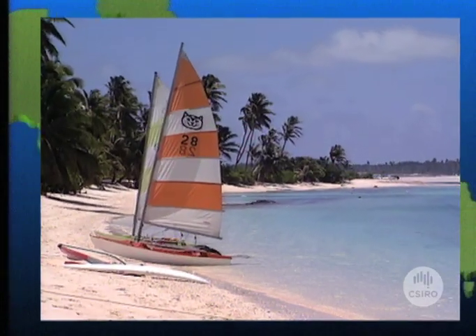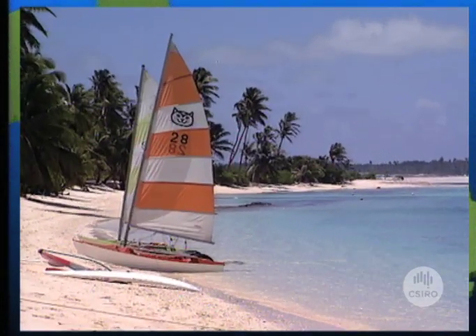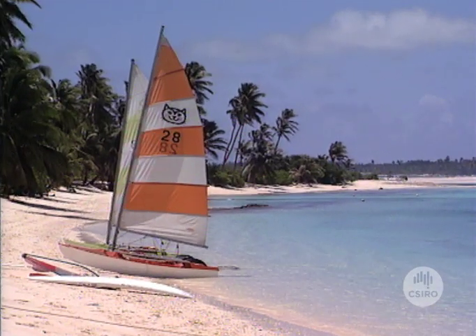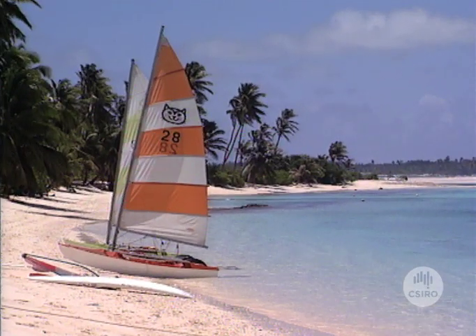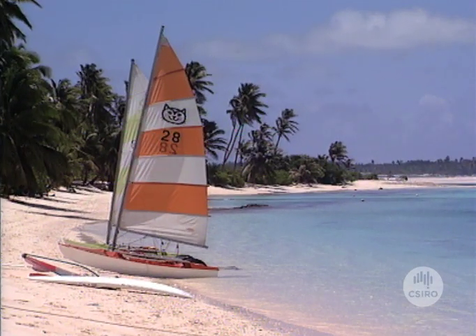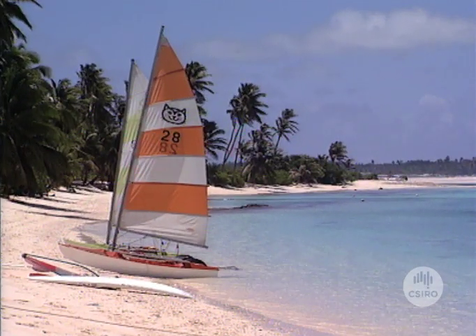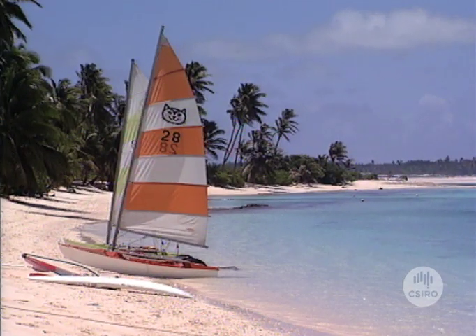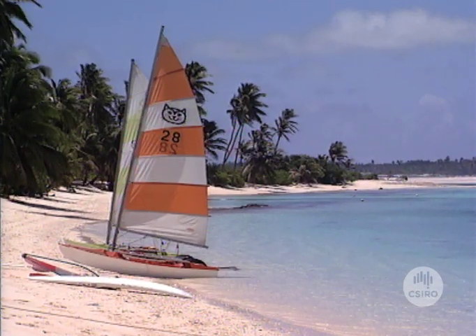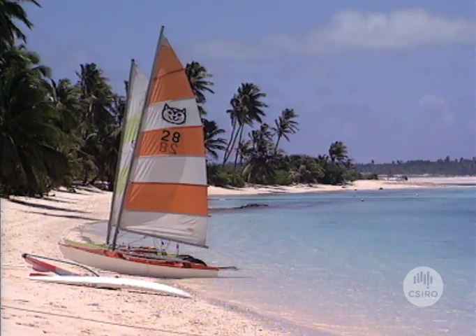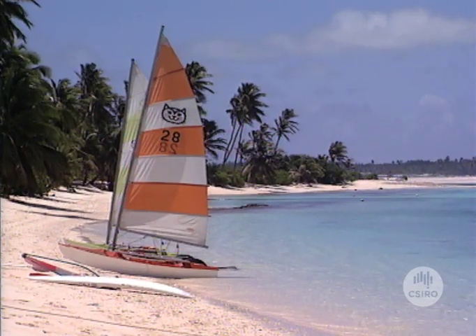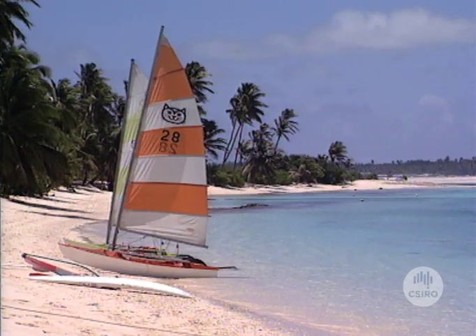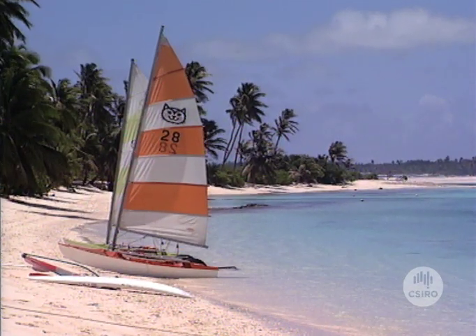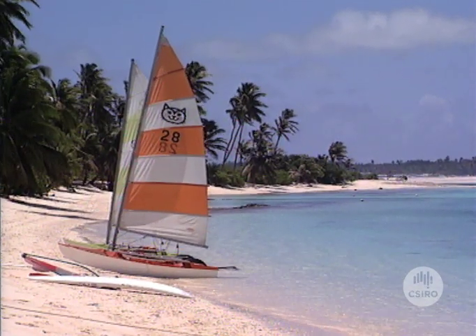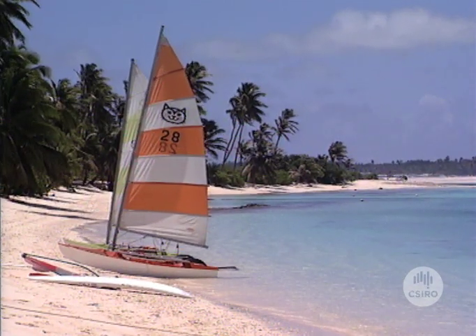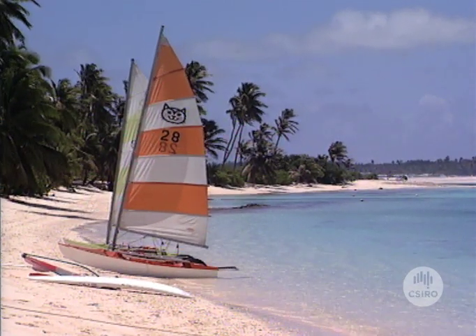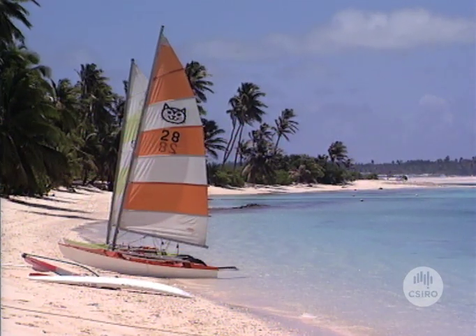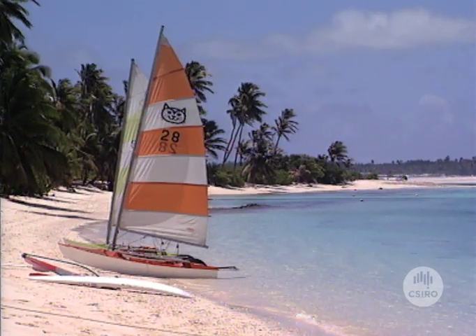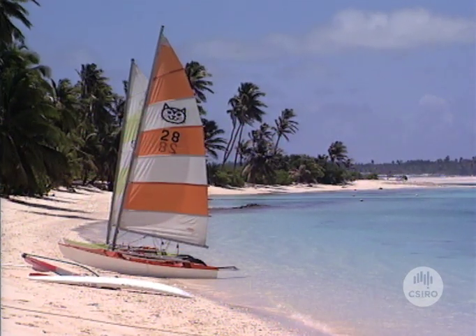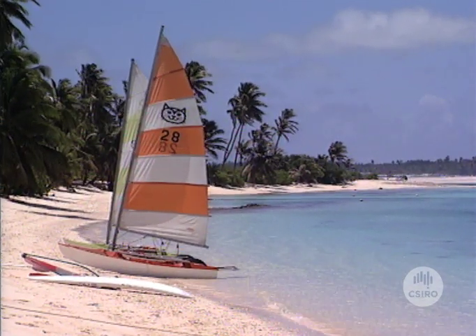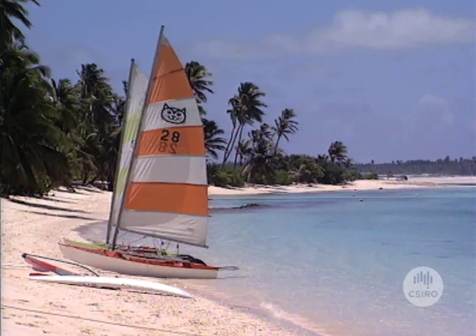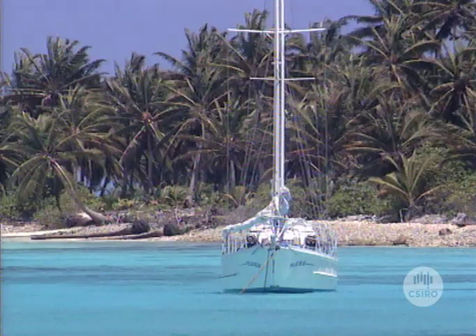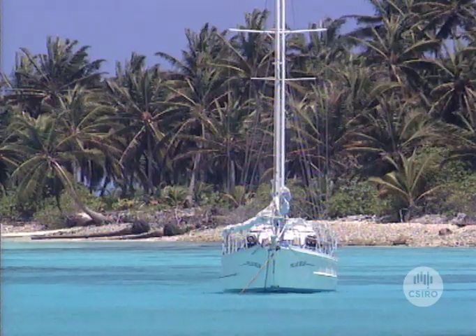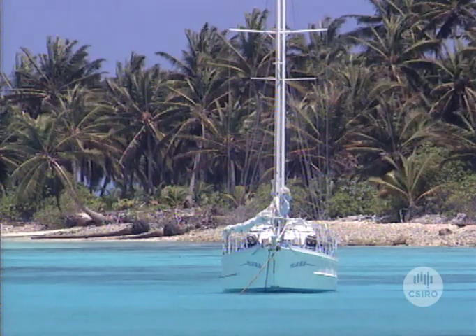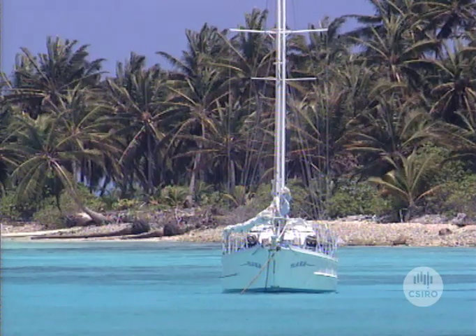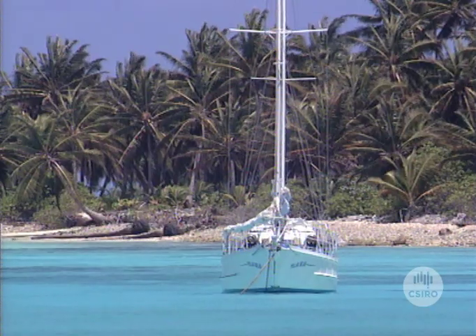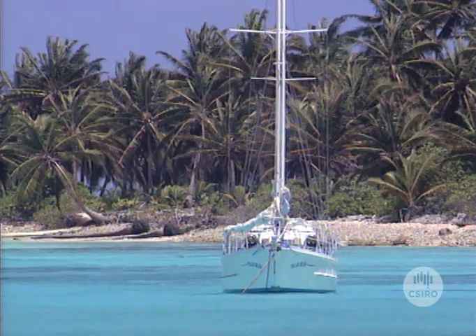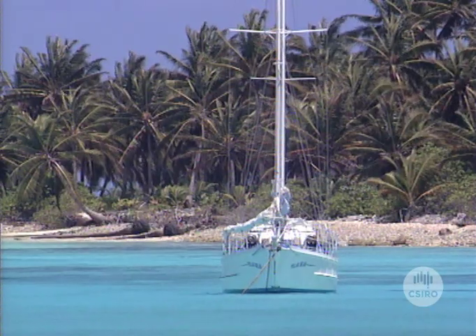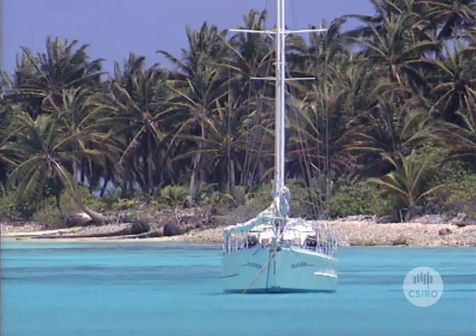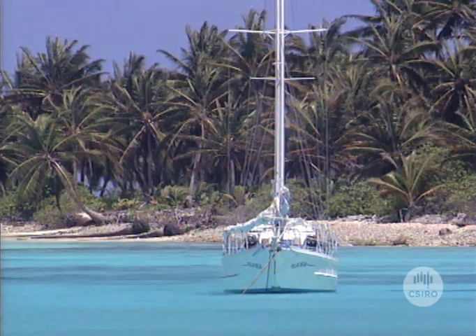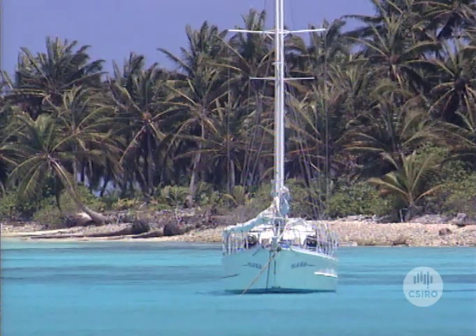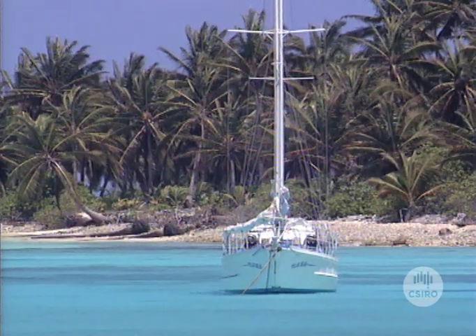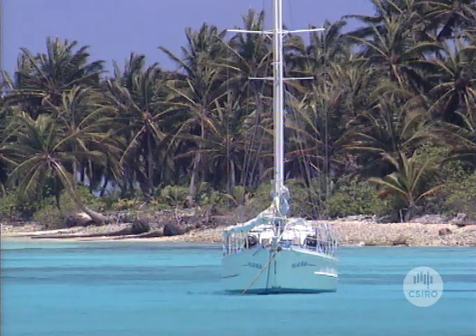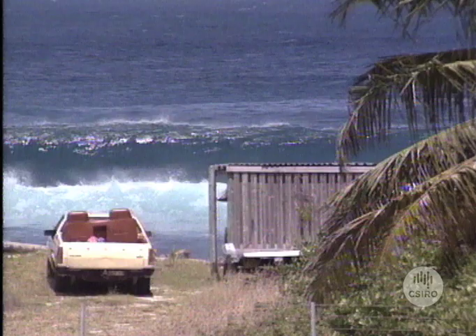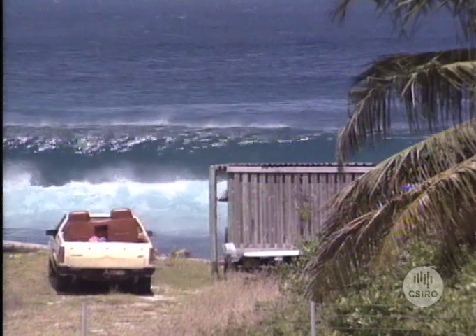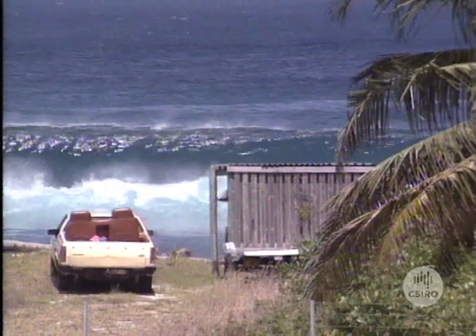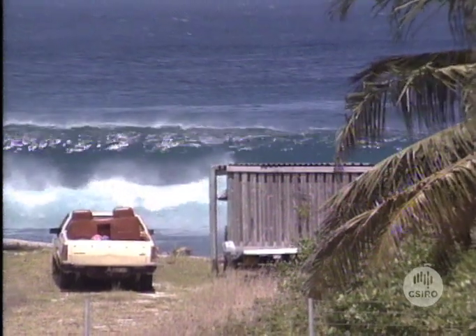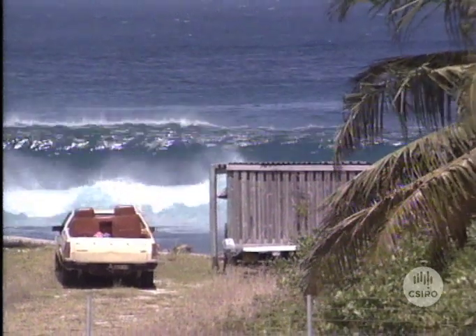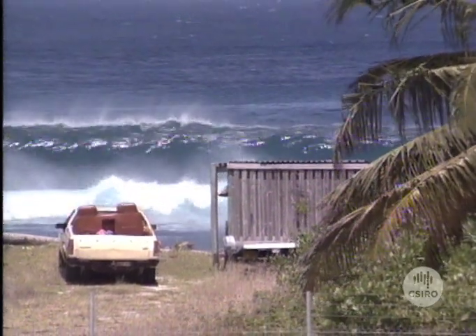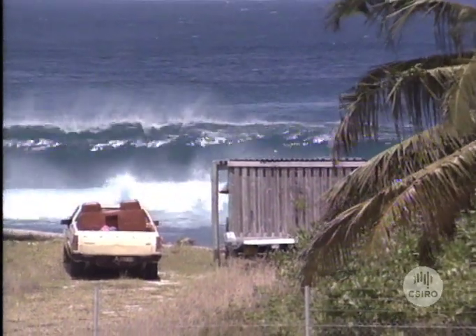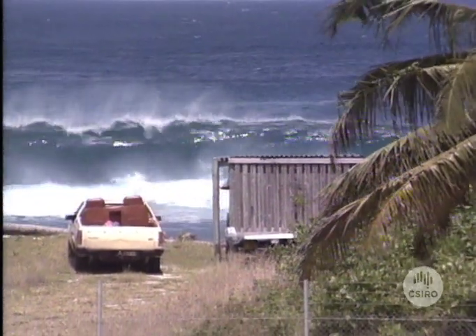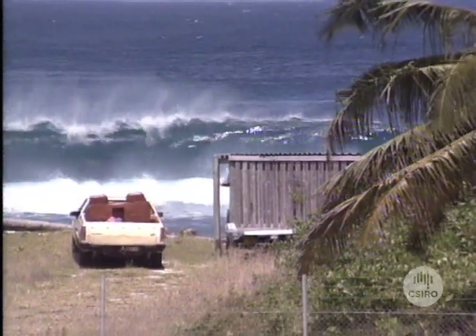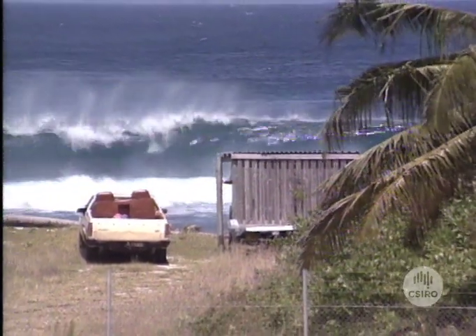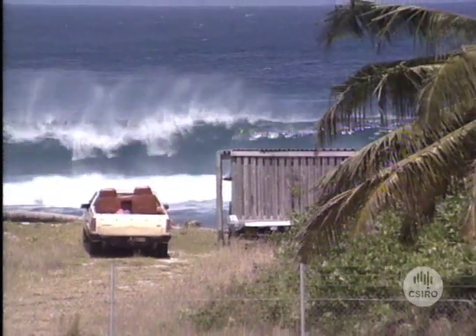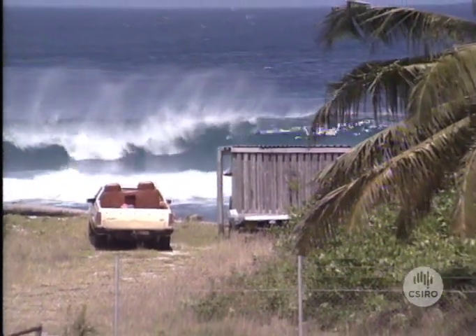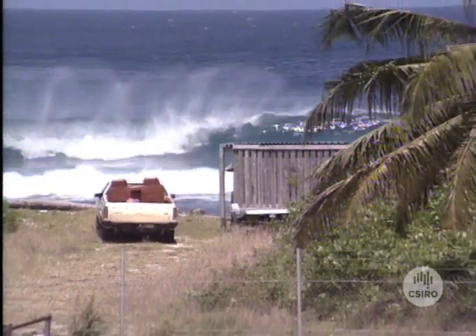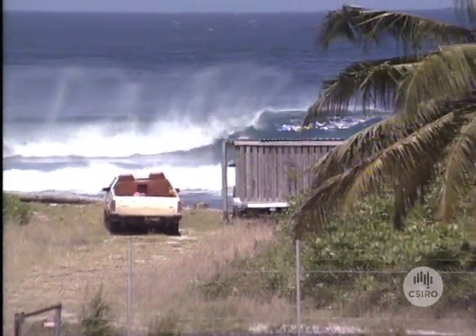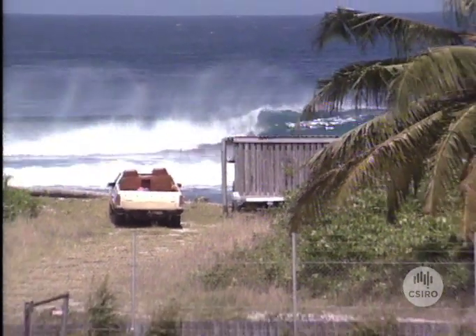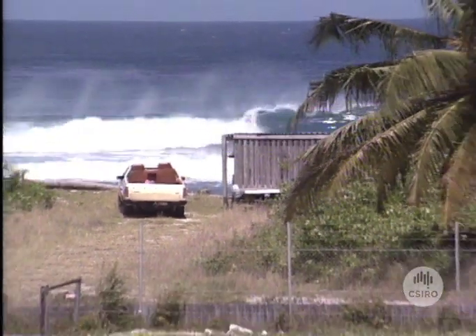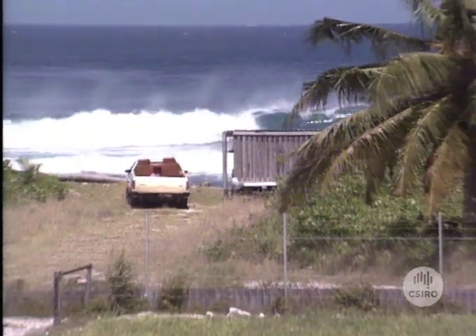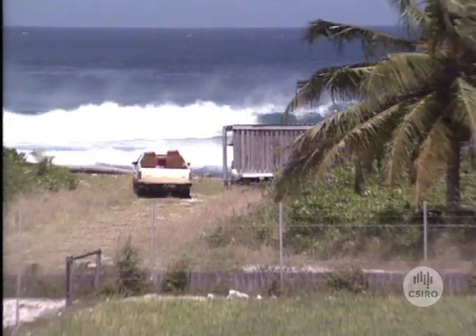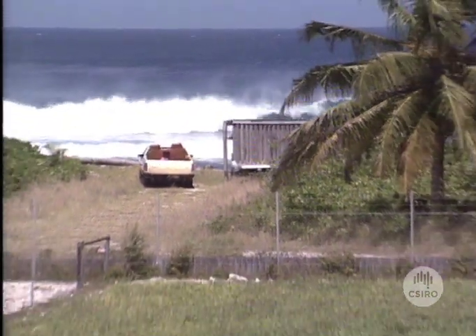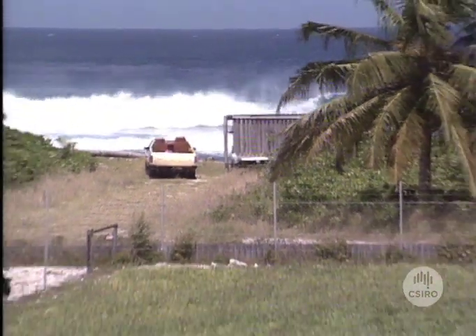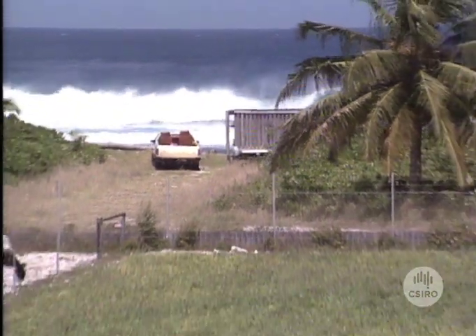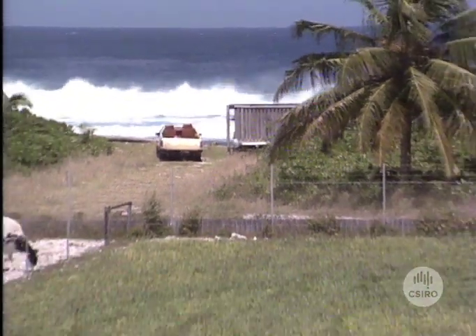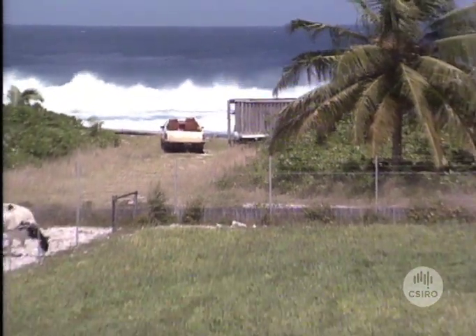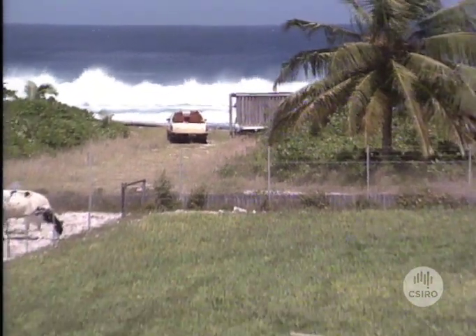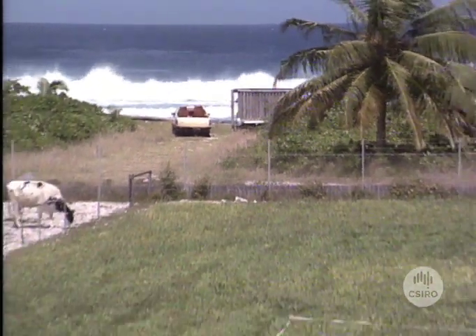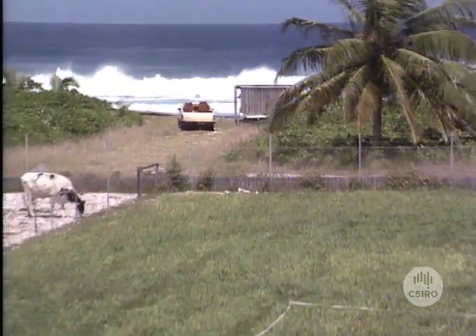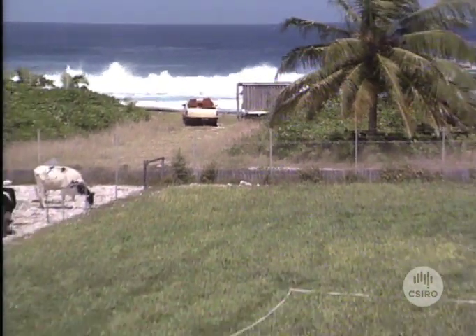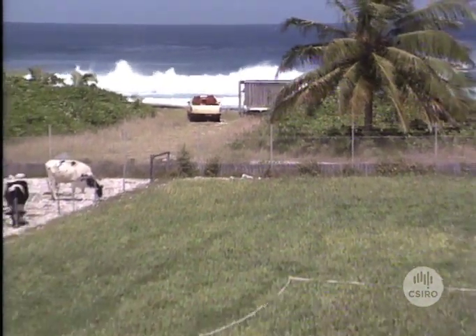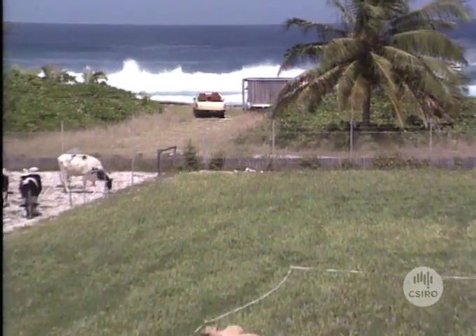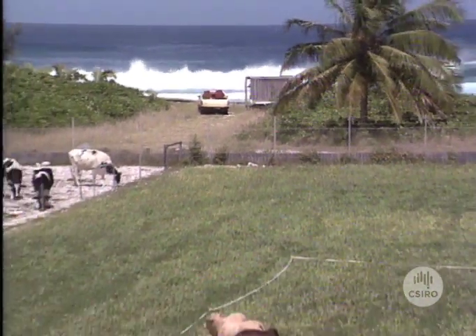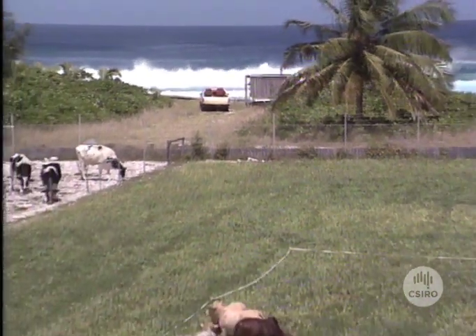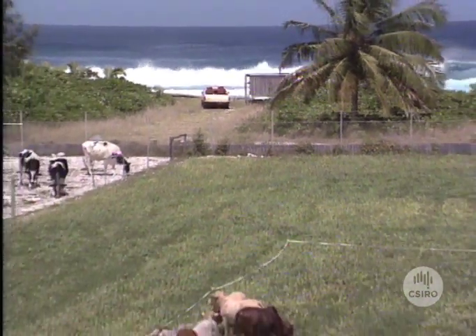And this is where genetic history is being made — a tiny dot in the Indian Ocean: Australia's quarantine centre on the Cocos Islands.